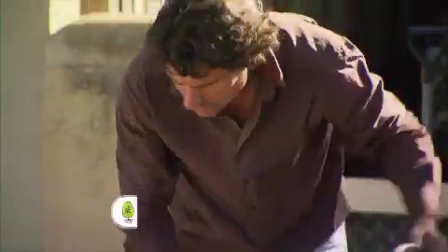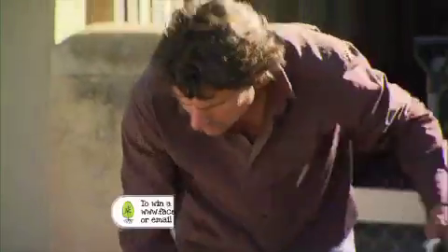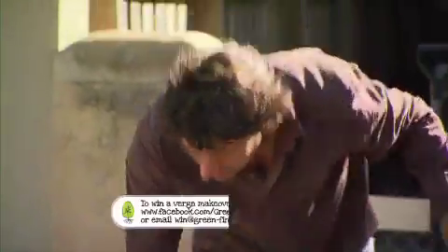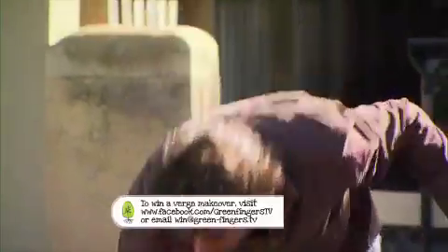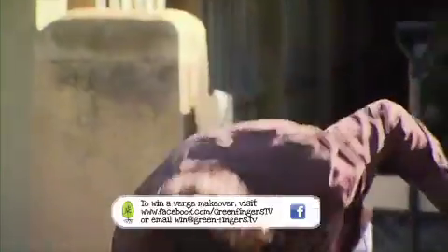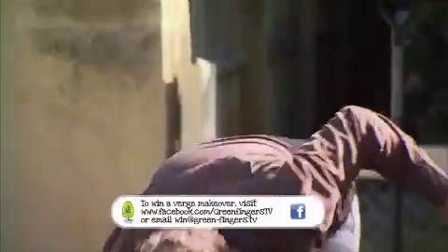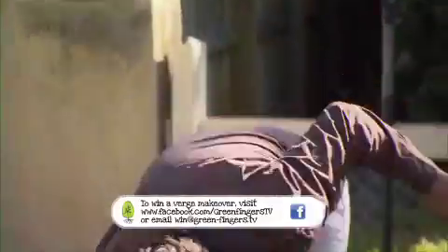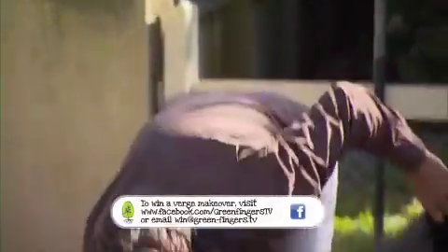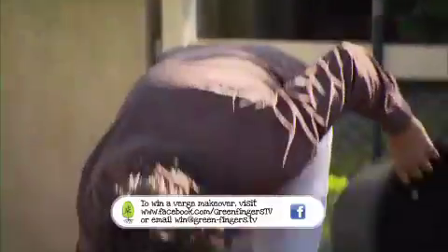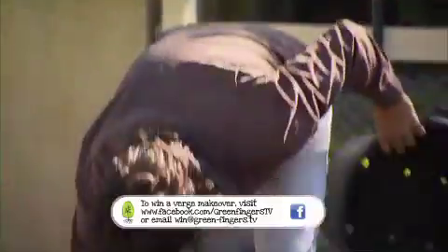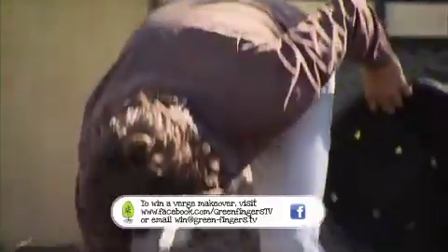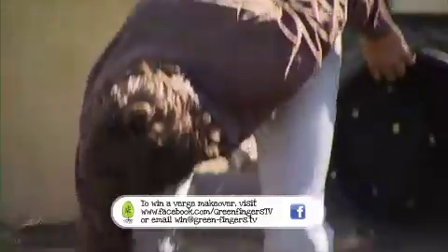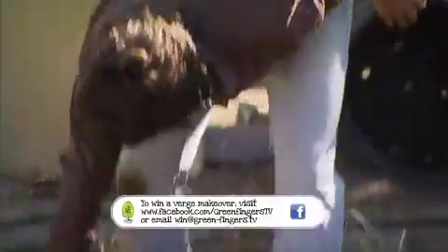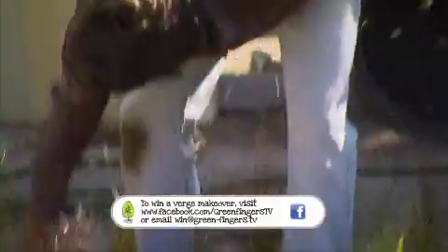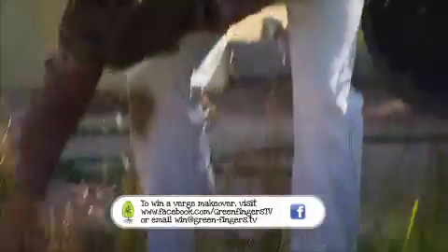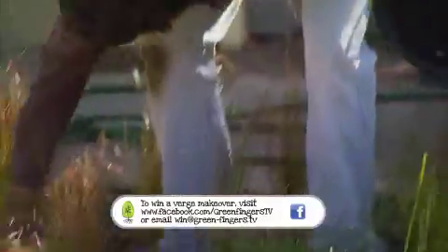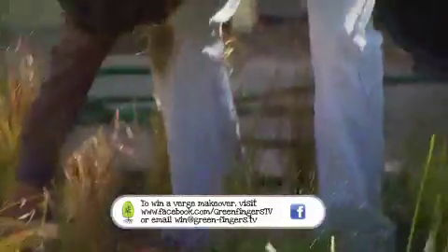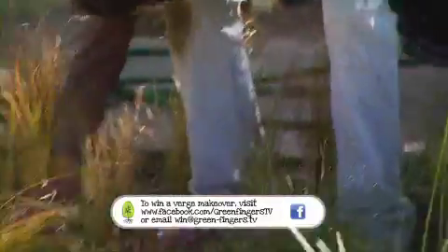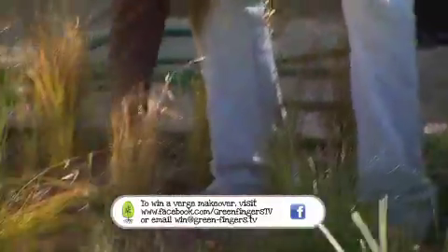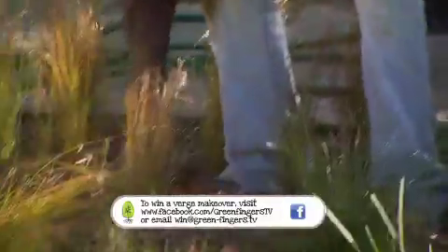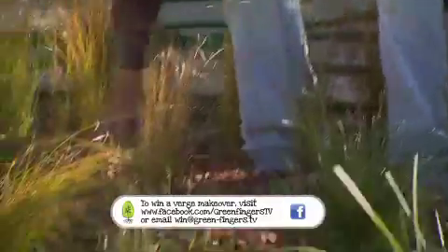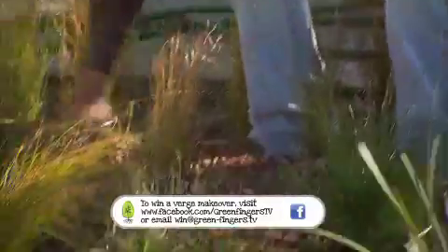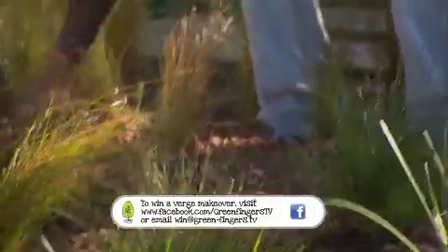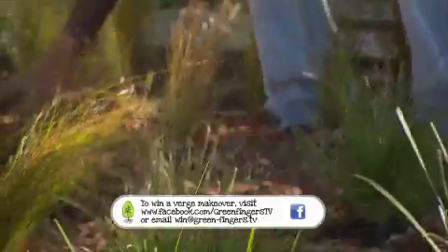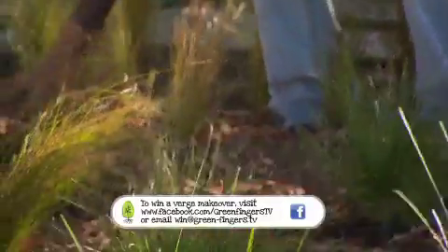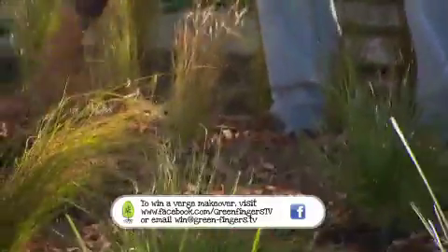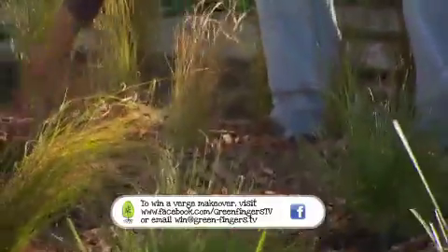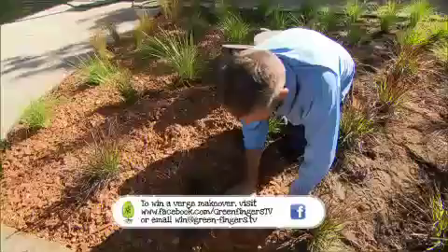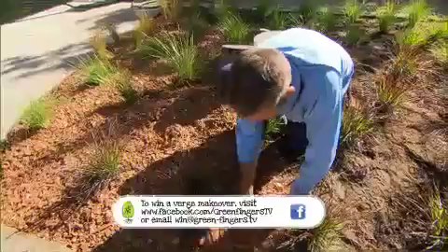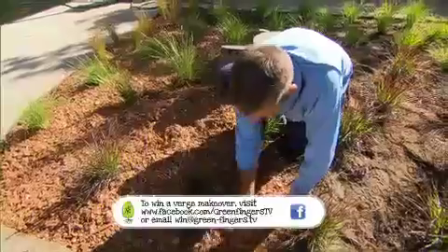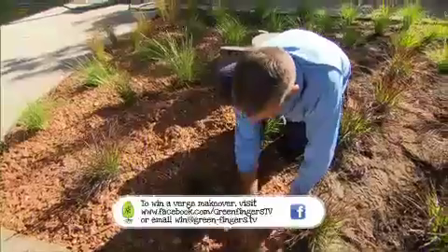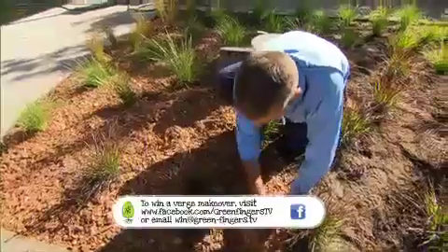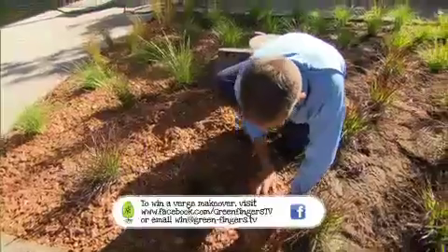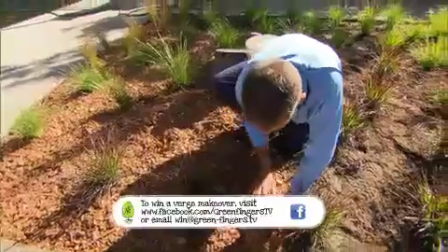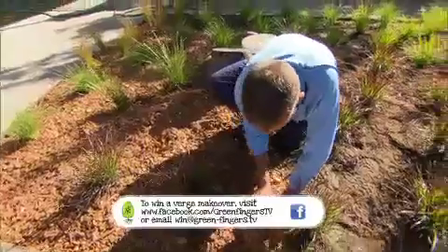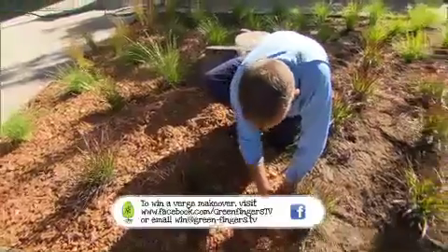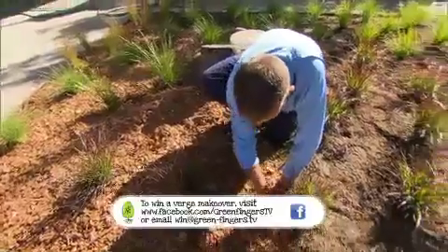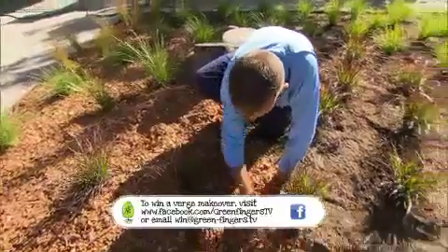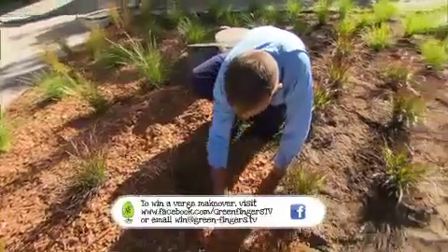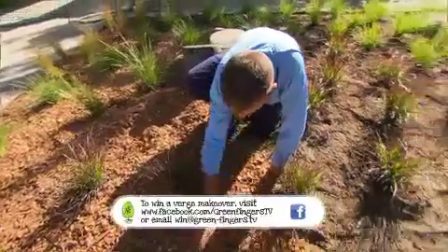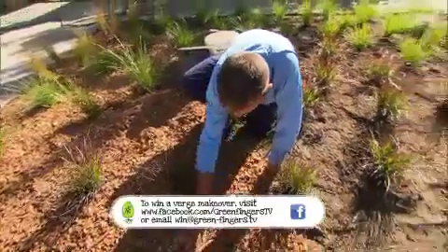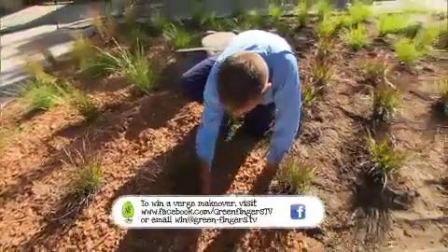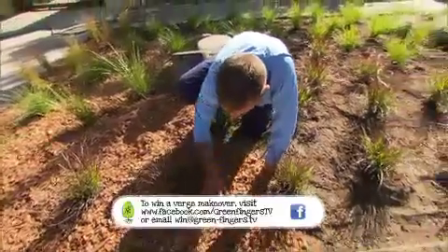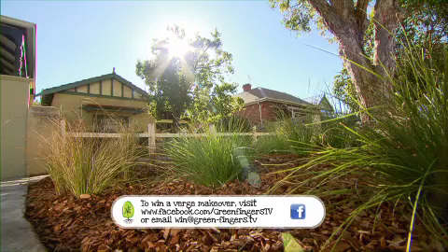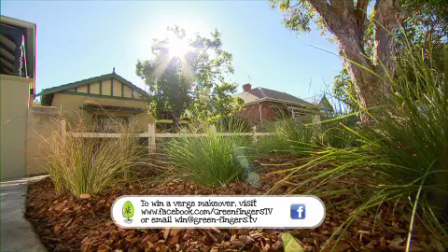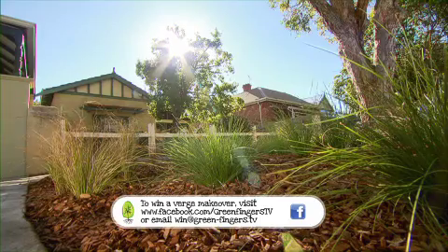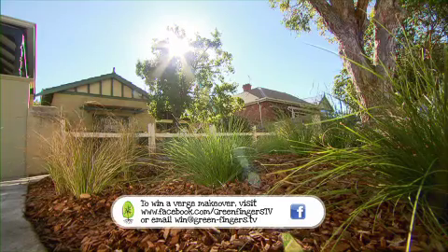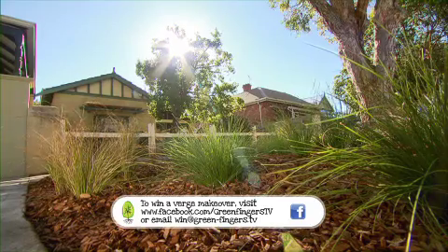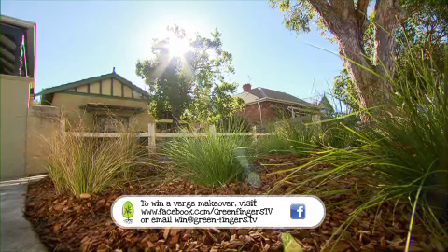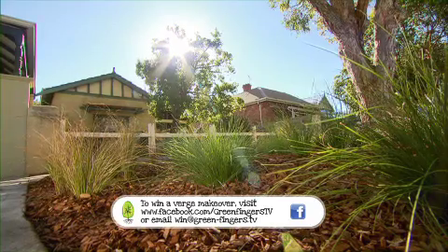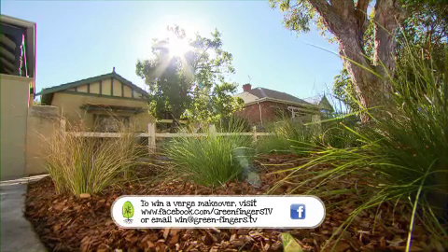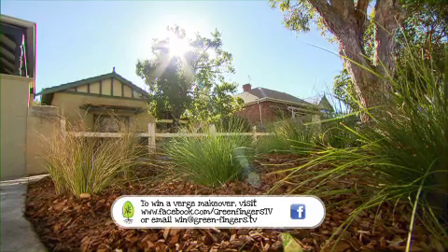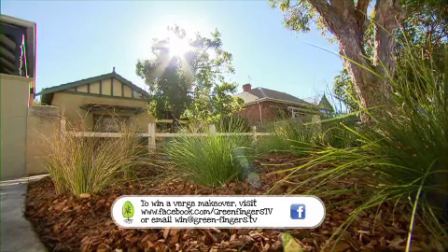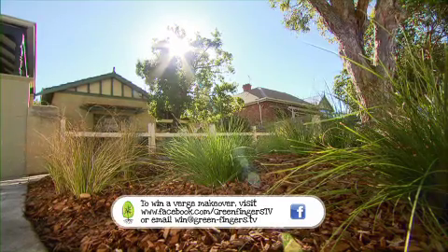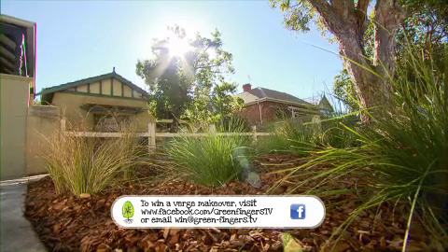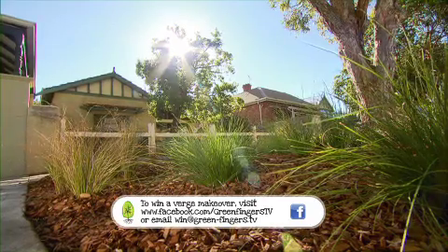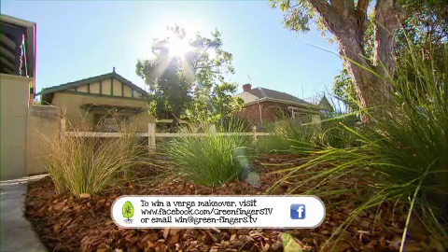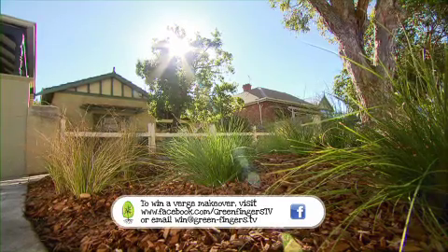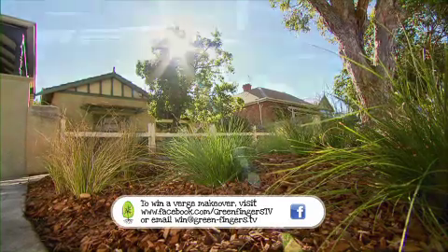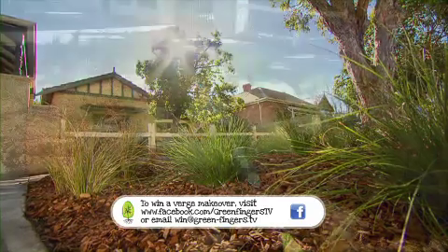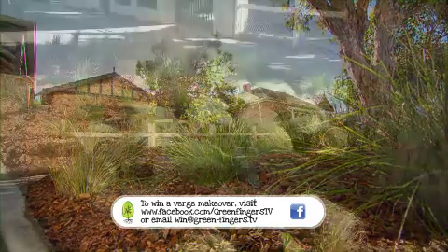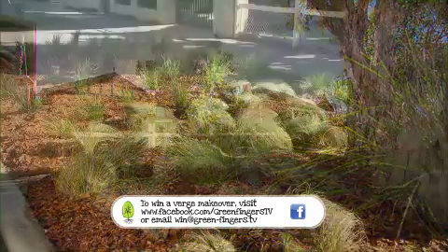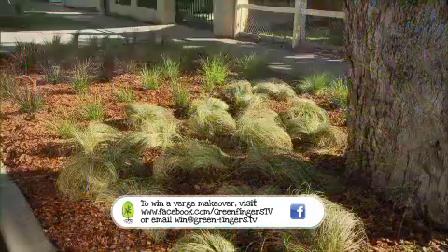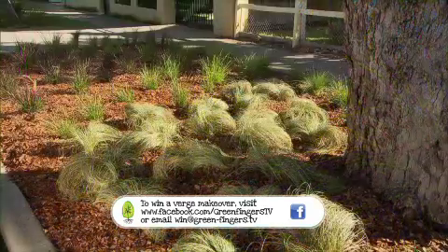If you would like a verge makeover, then just send in a photo and tell us in 25 words or less why you need a waterwise transformation.